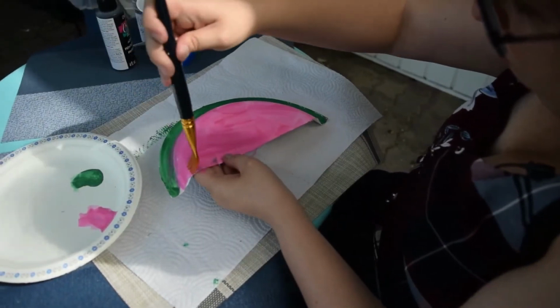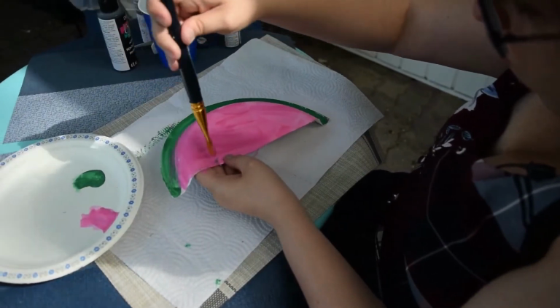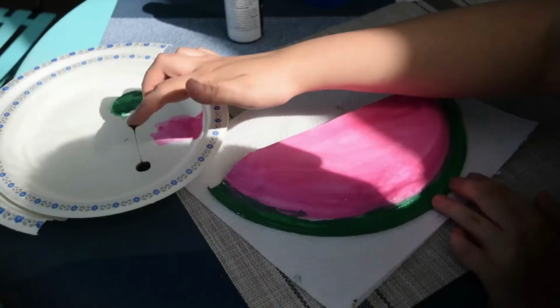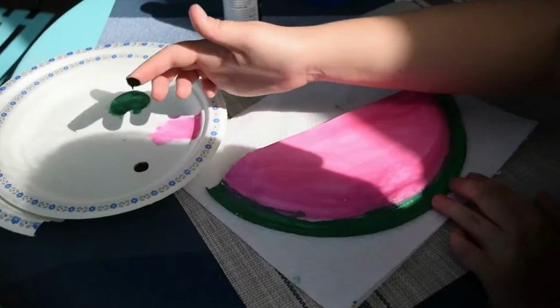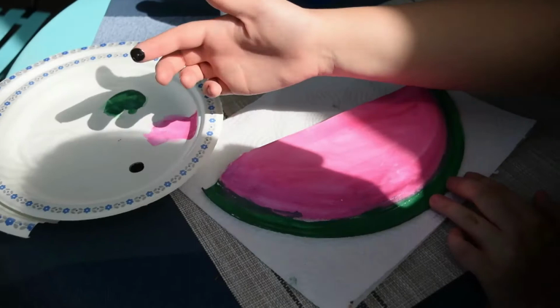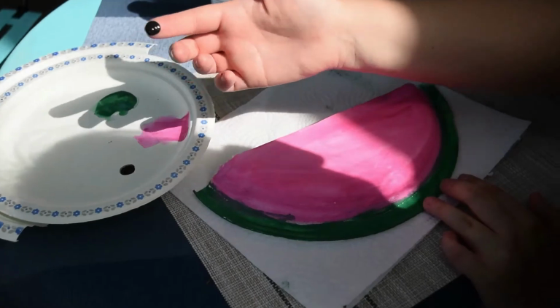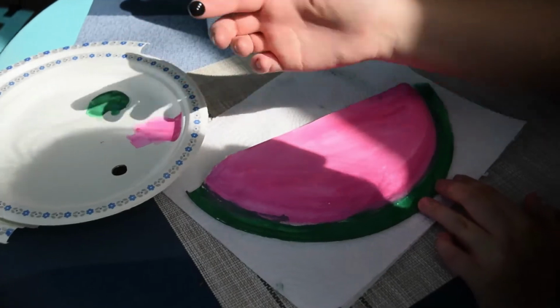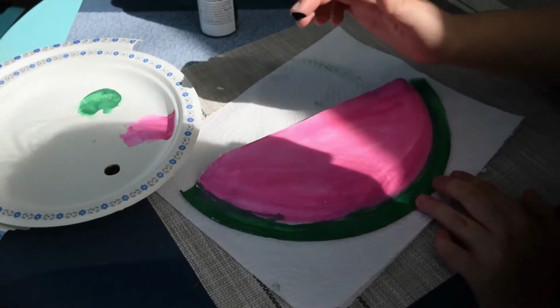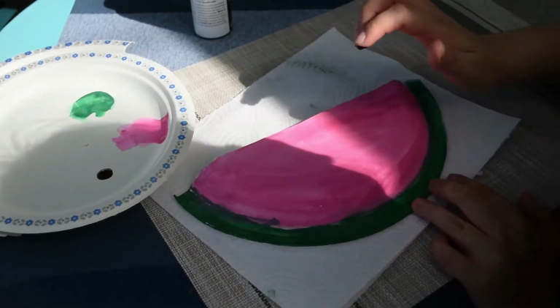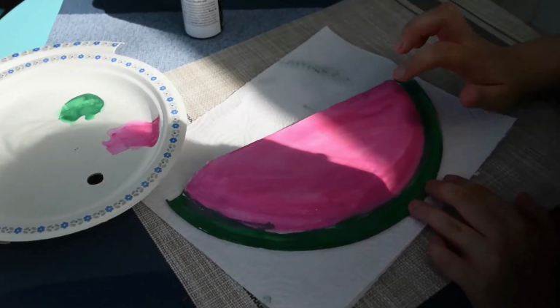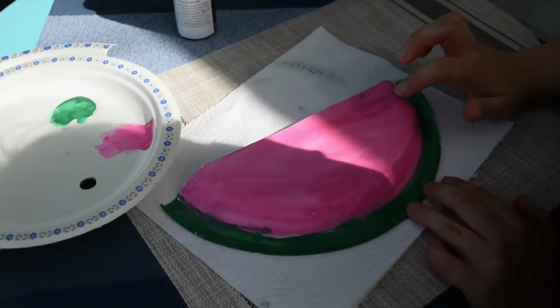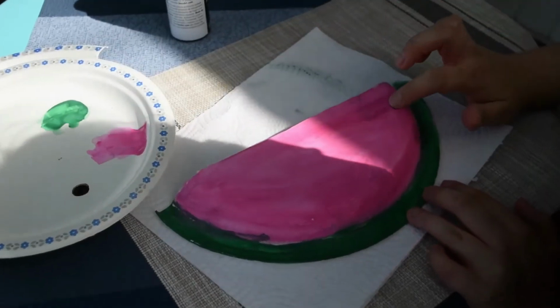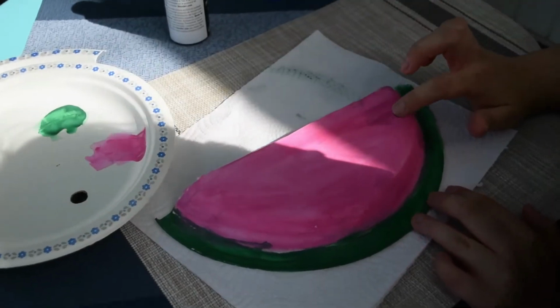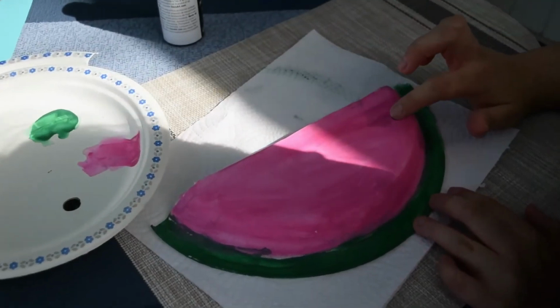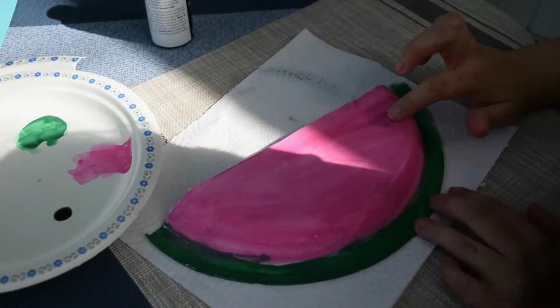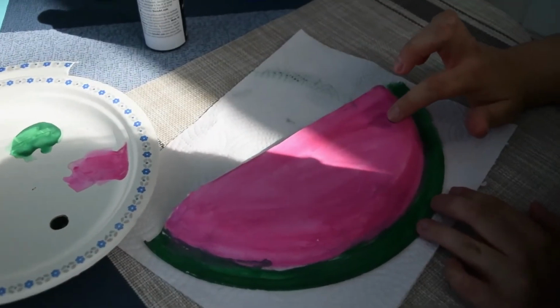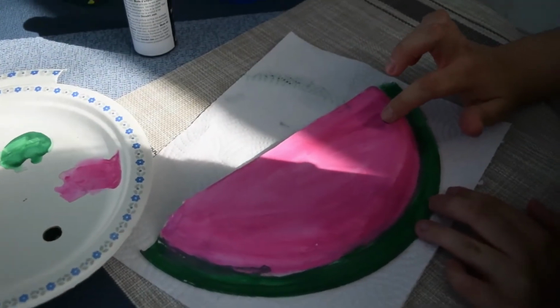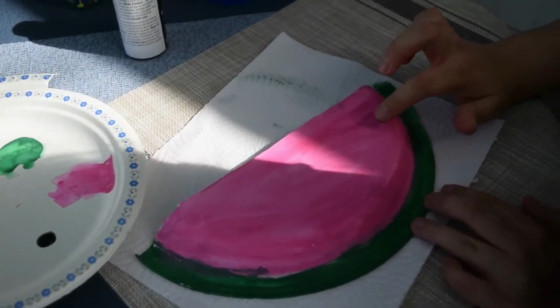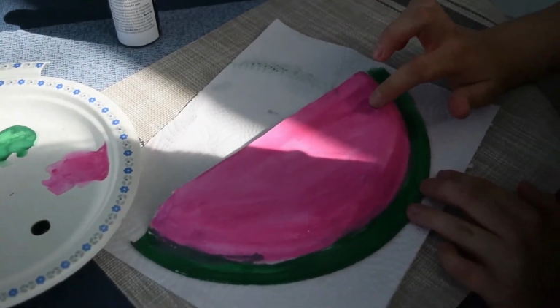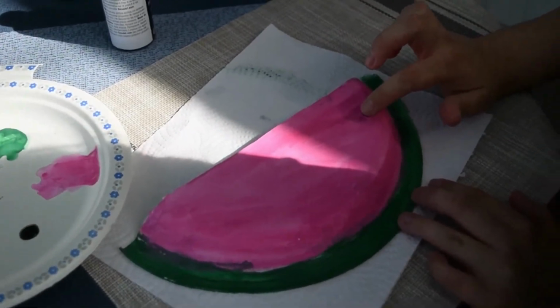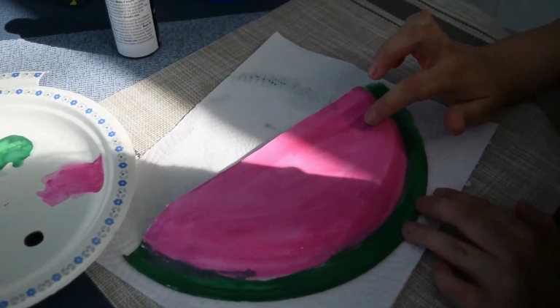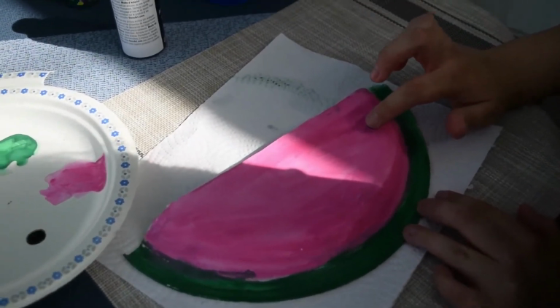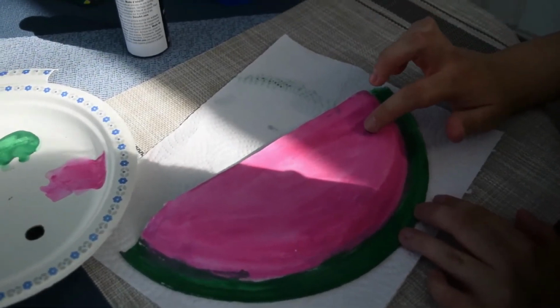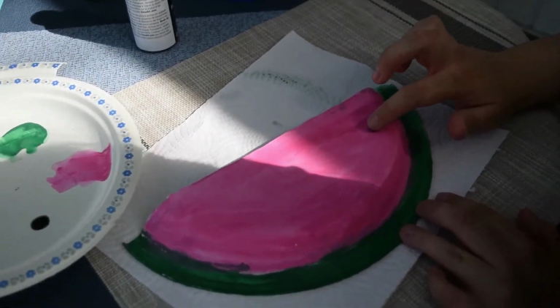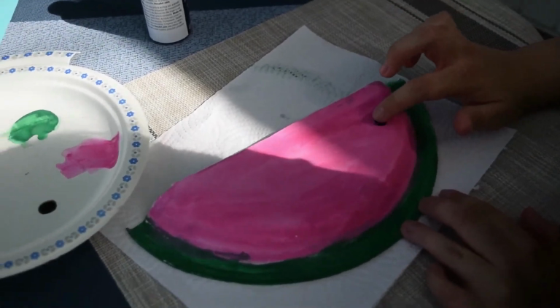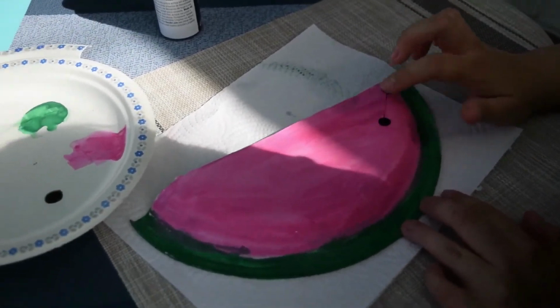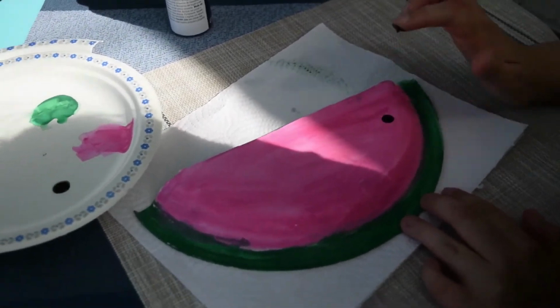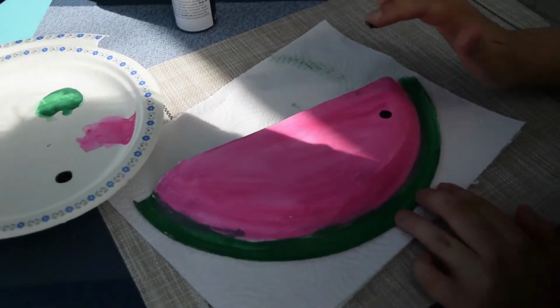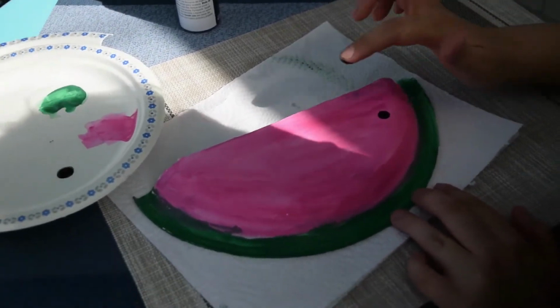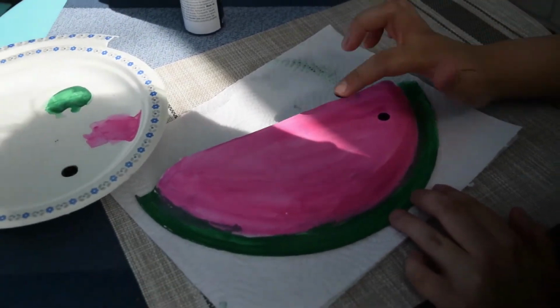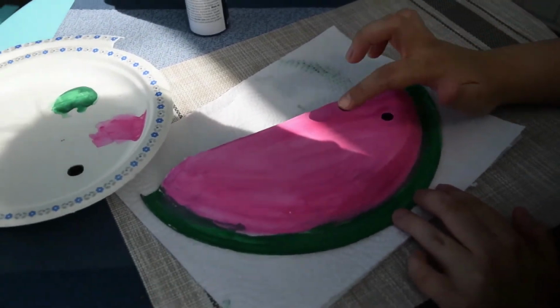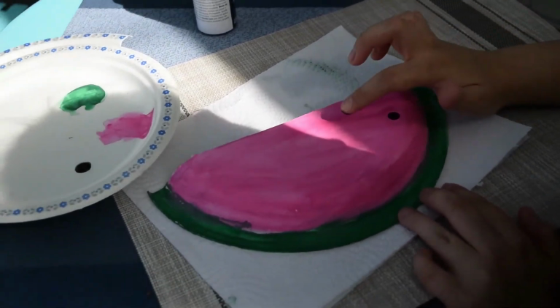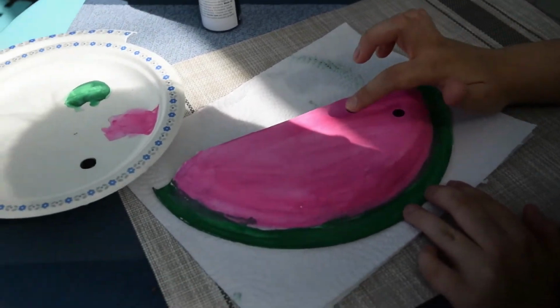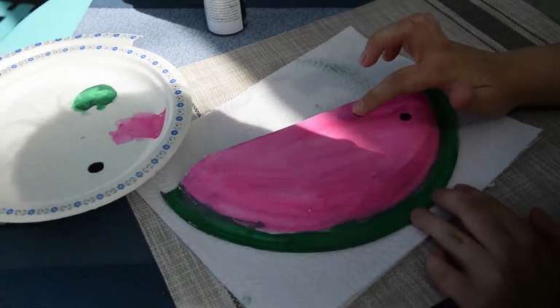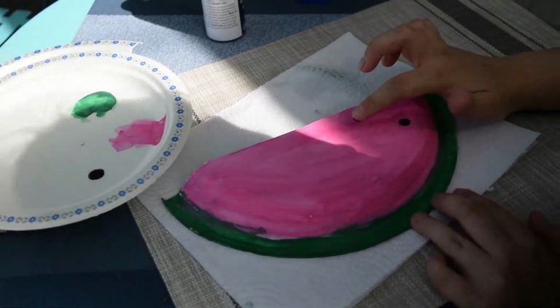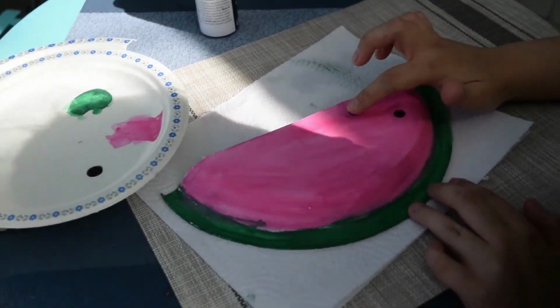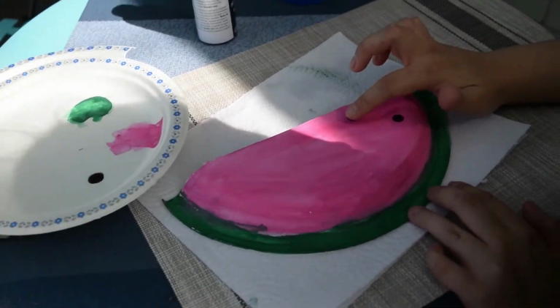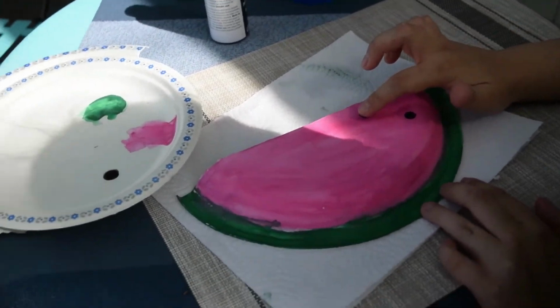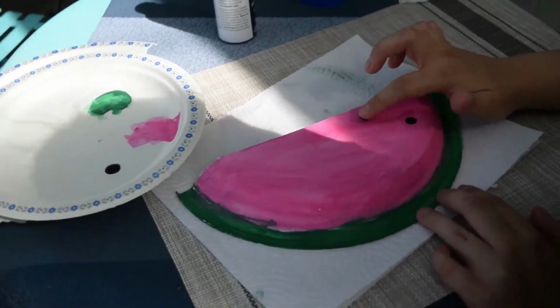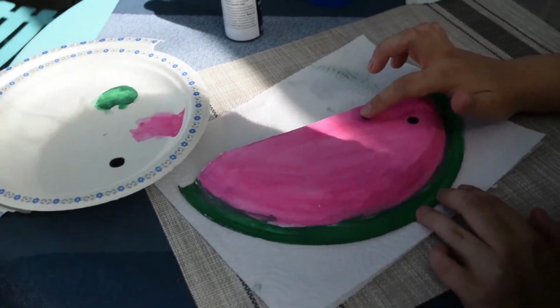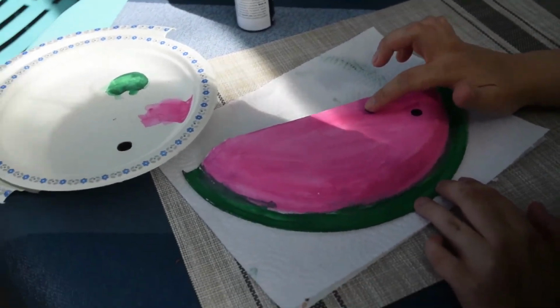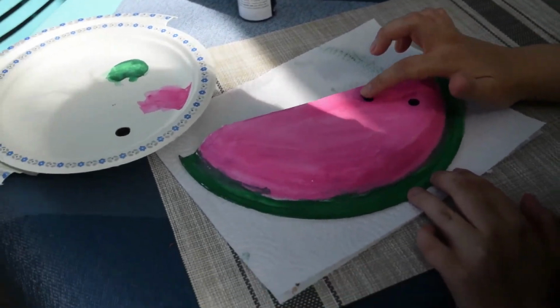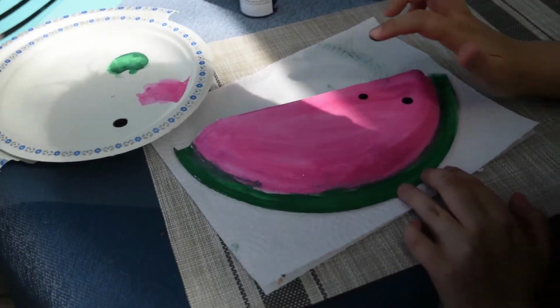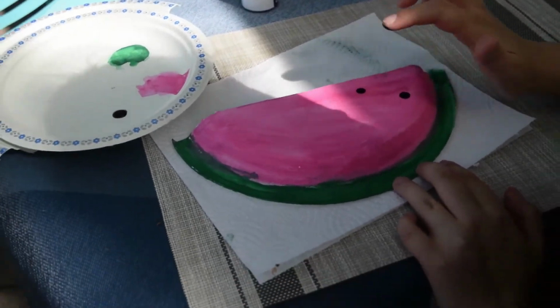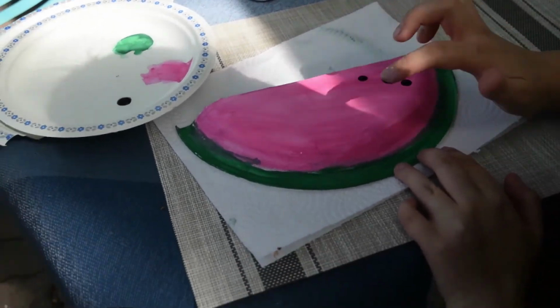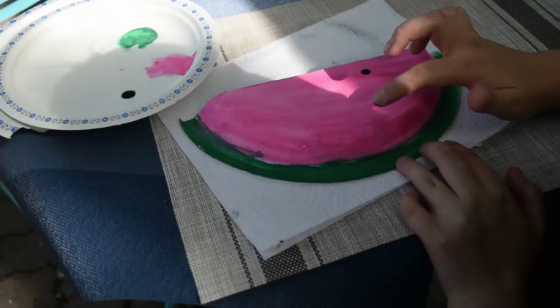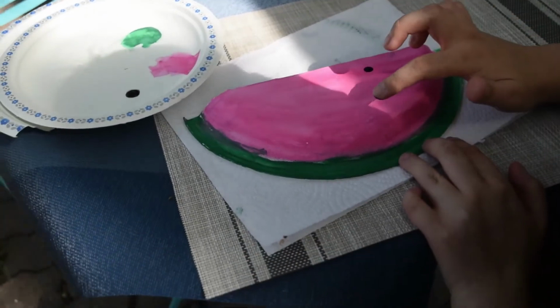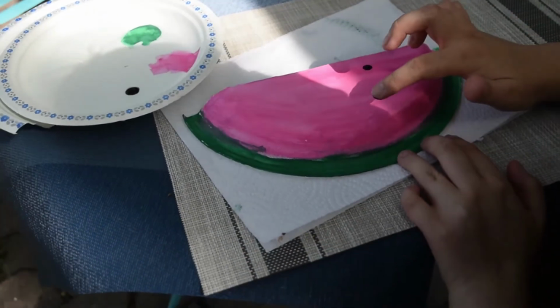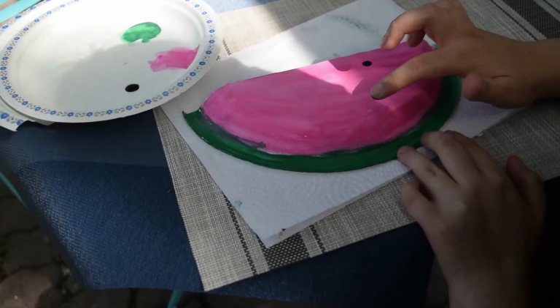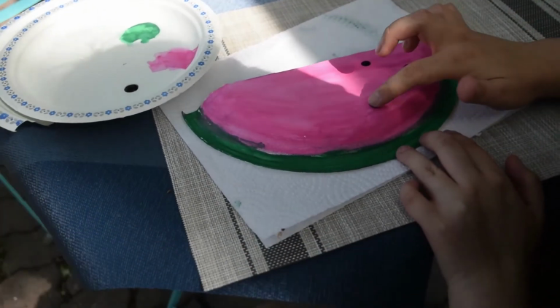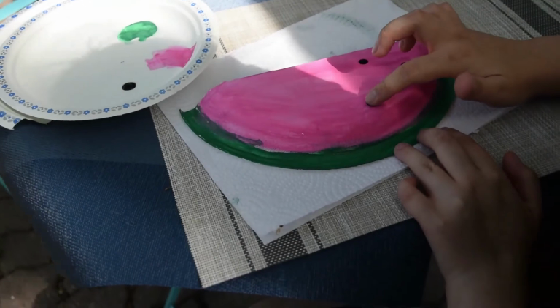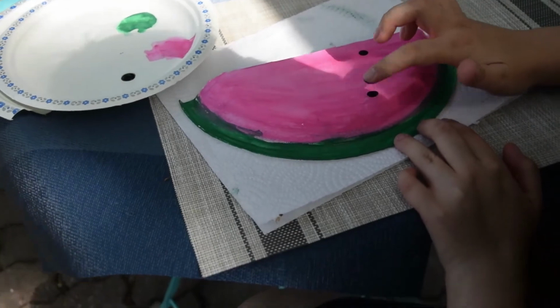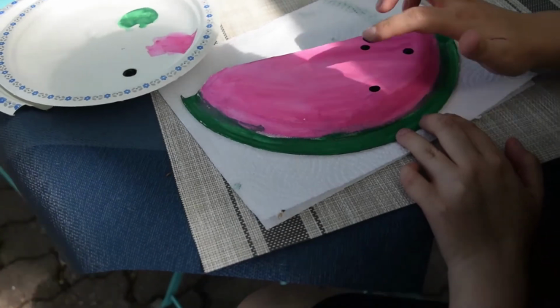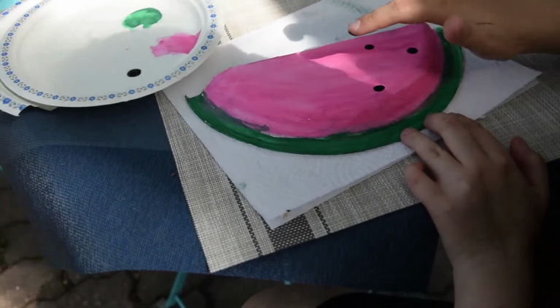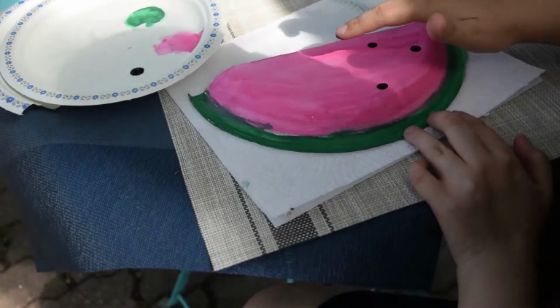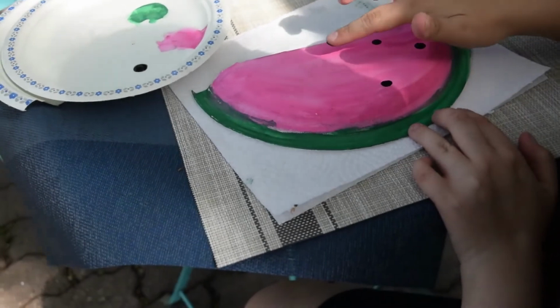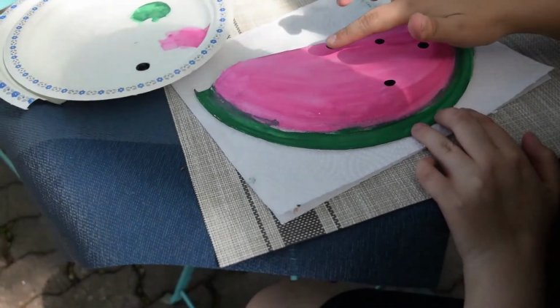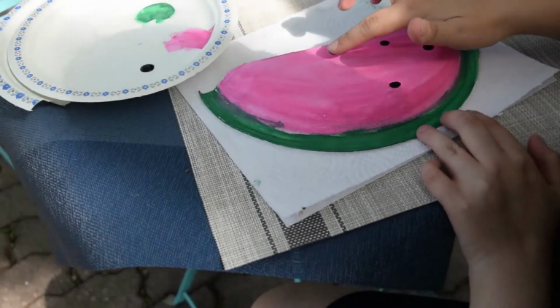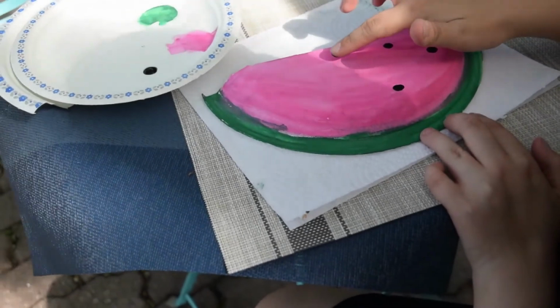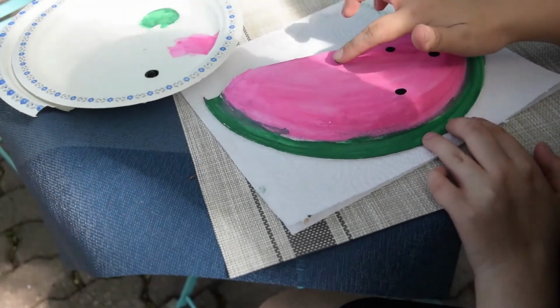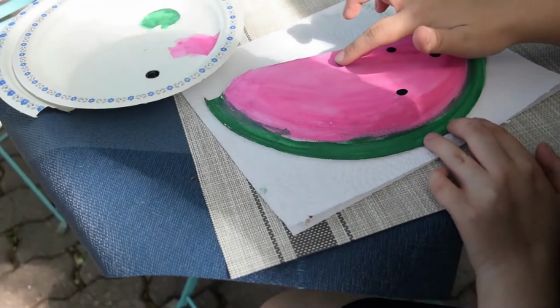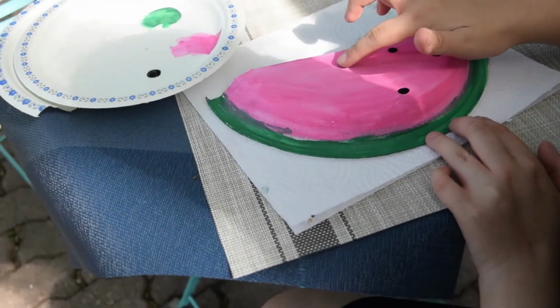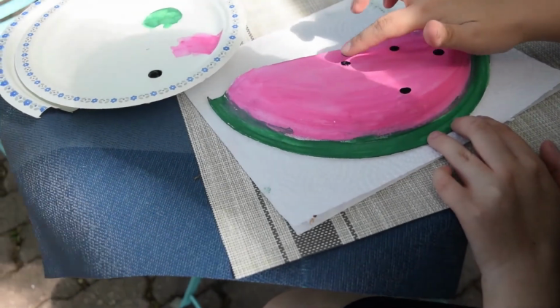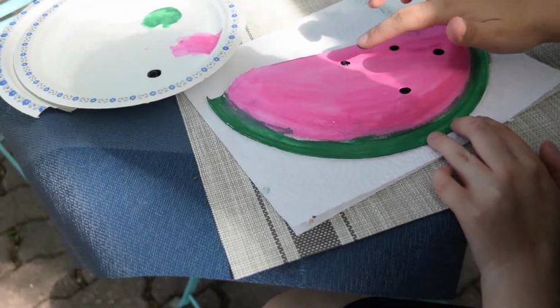When dried, dip a finger into the black paint and press onto the pink part of the watermelon to look like seeds.